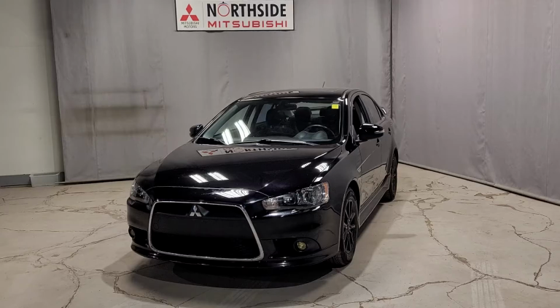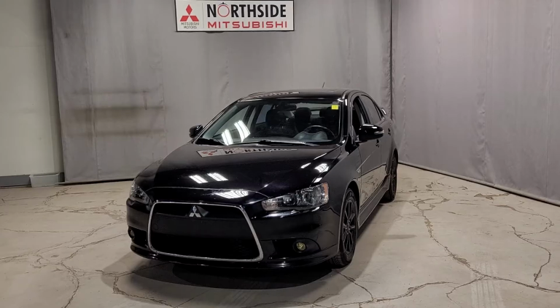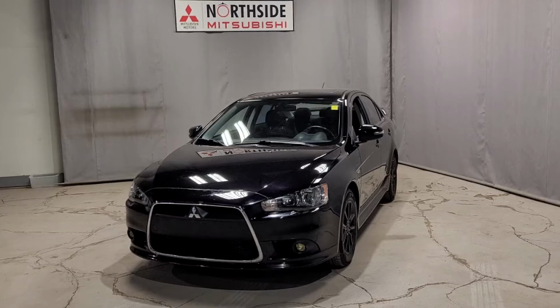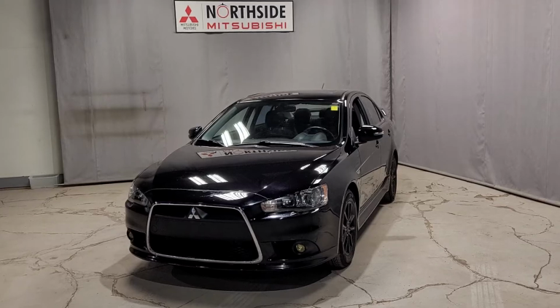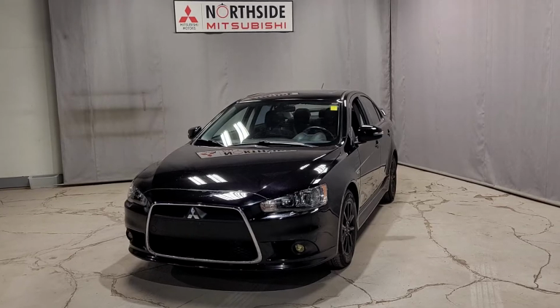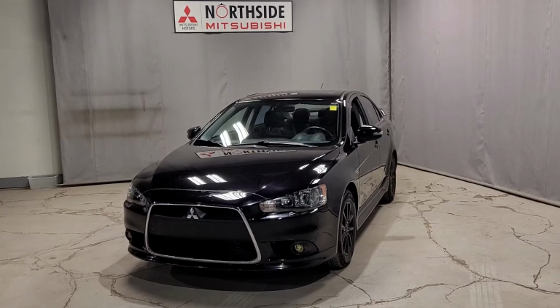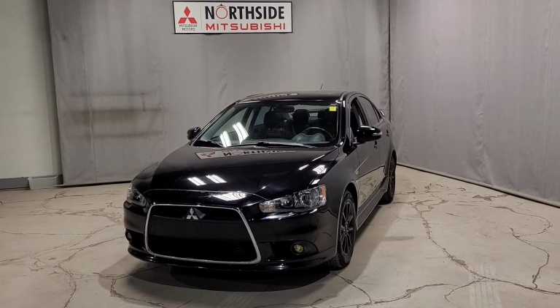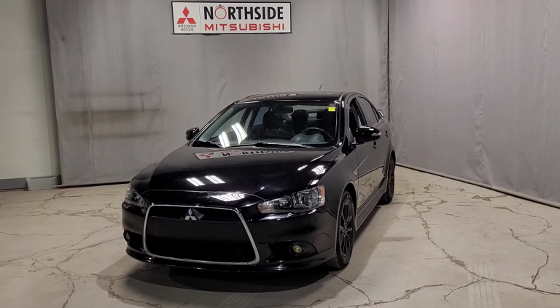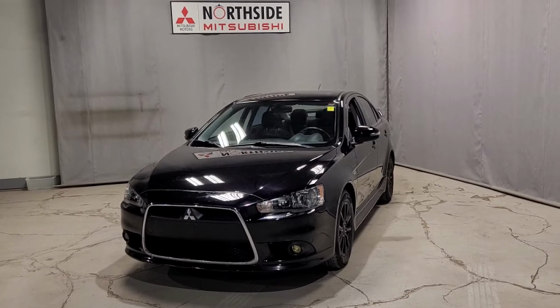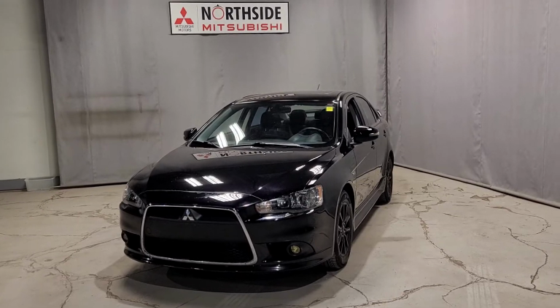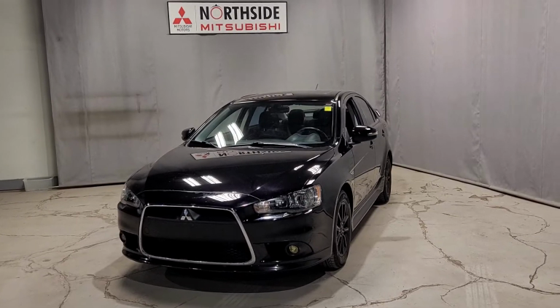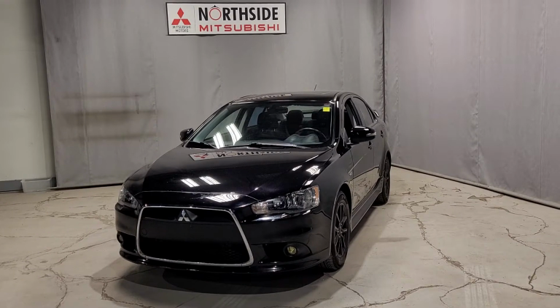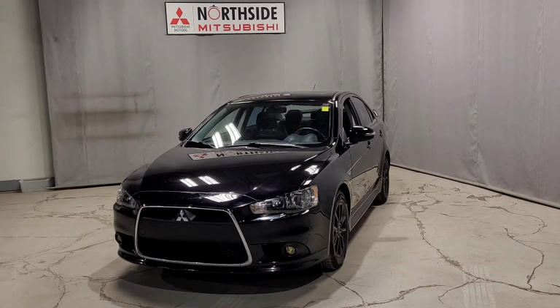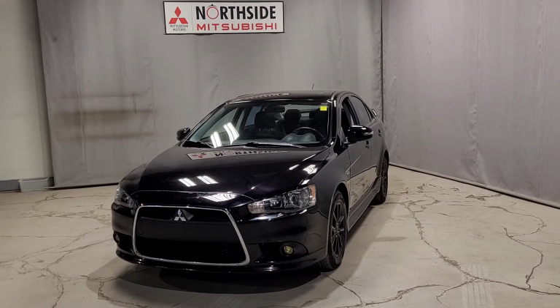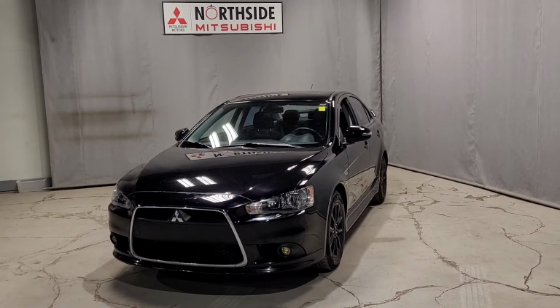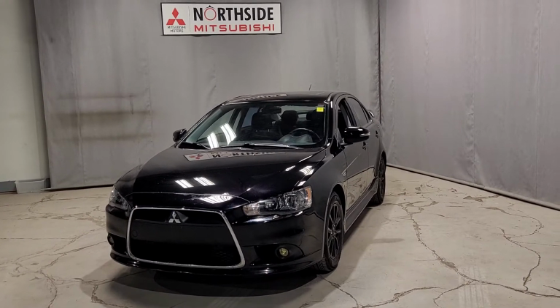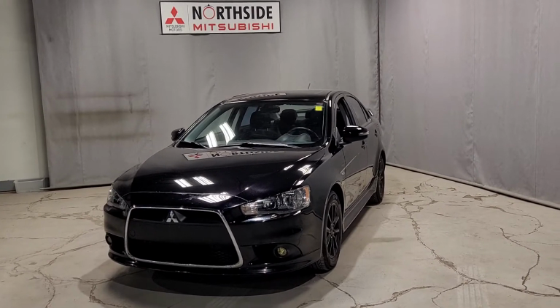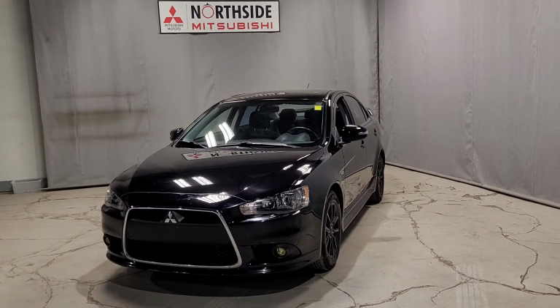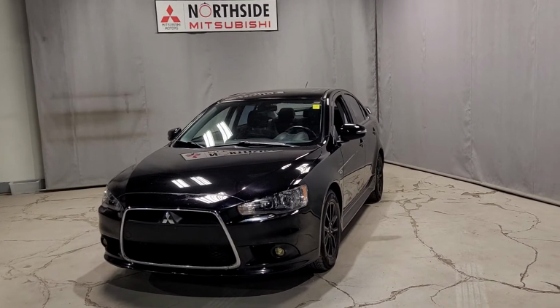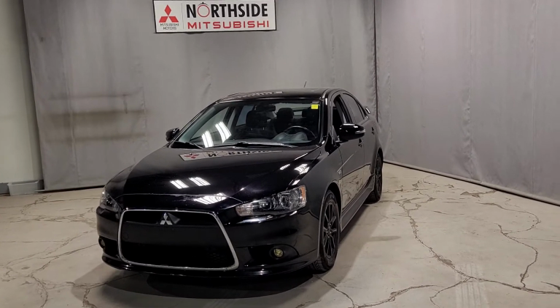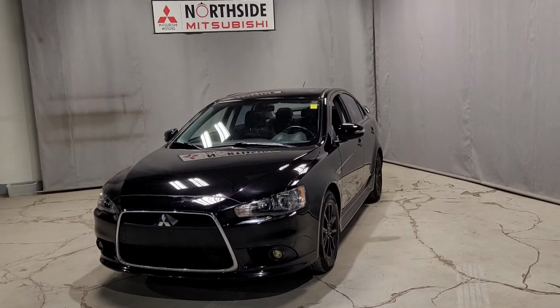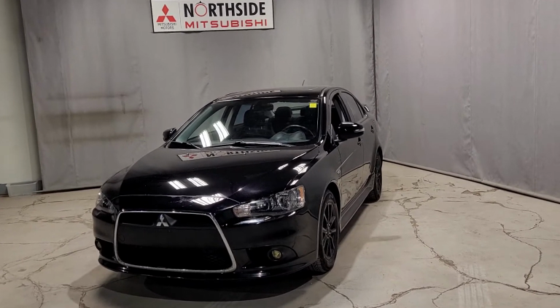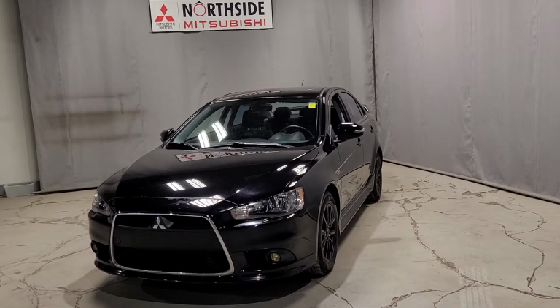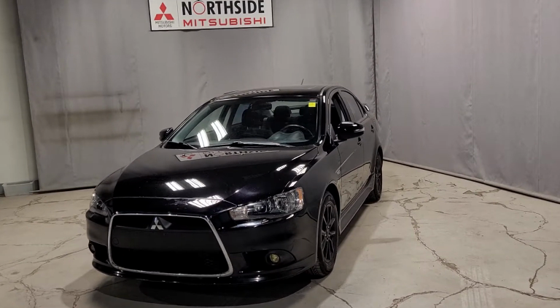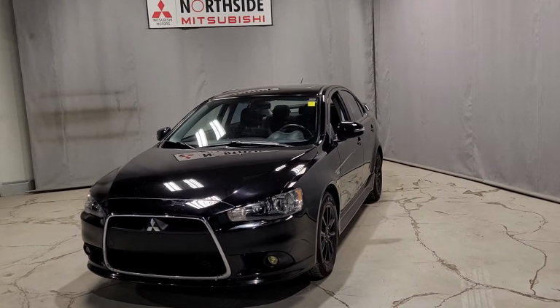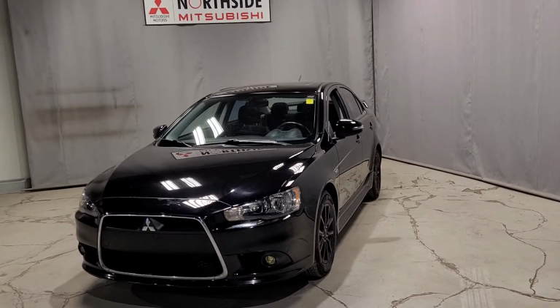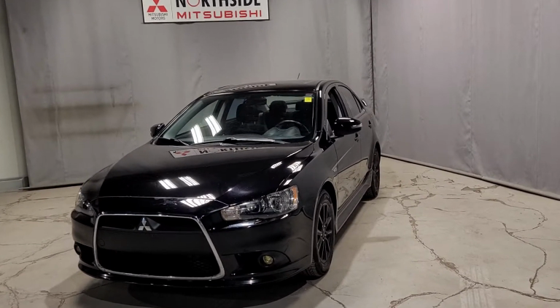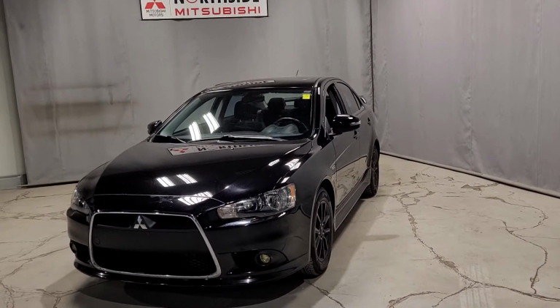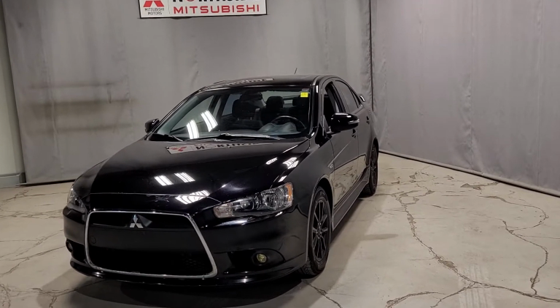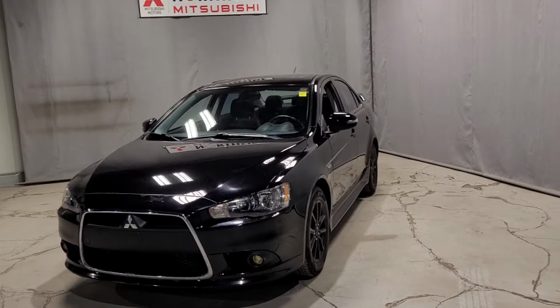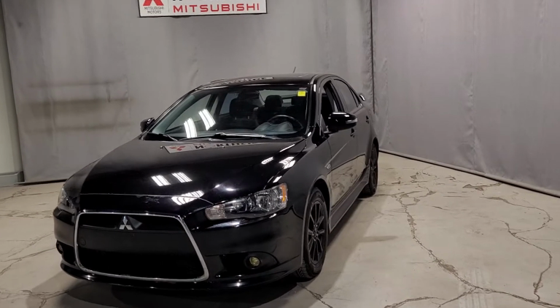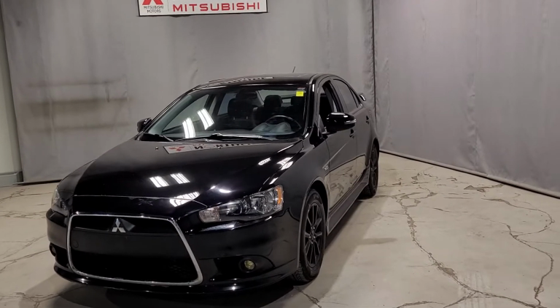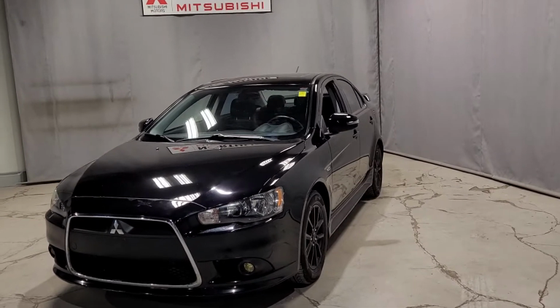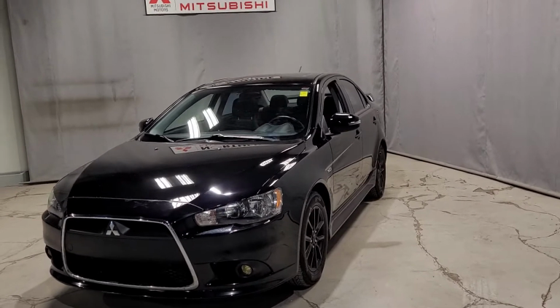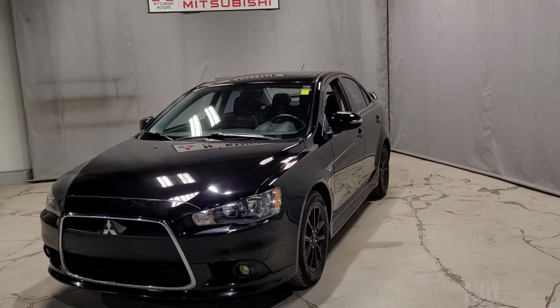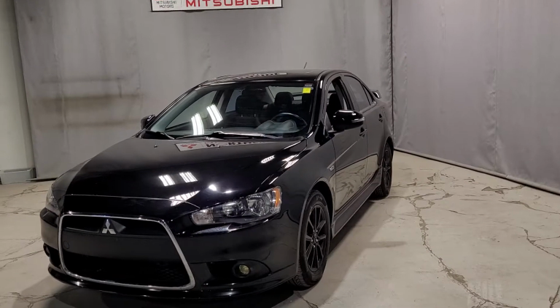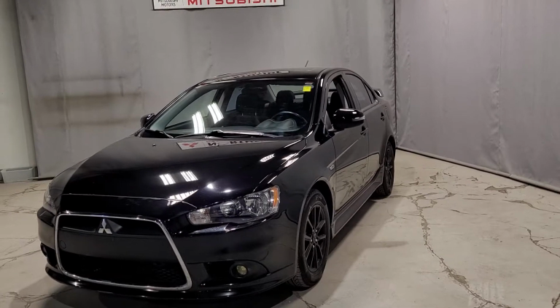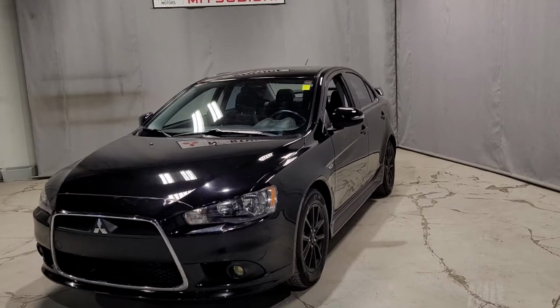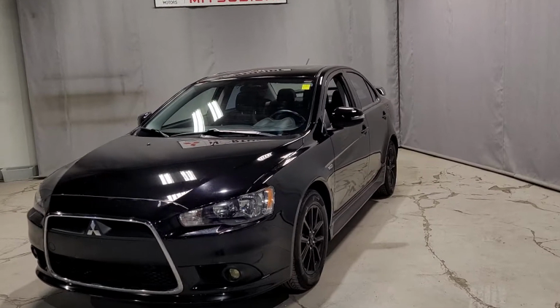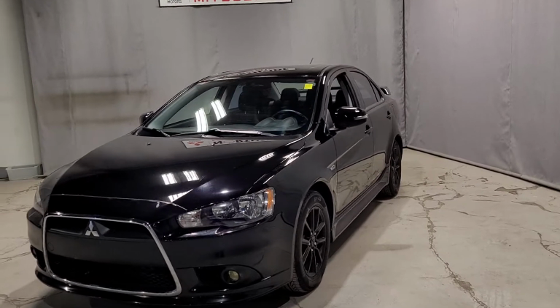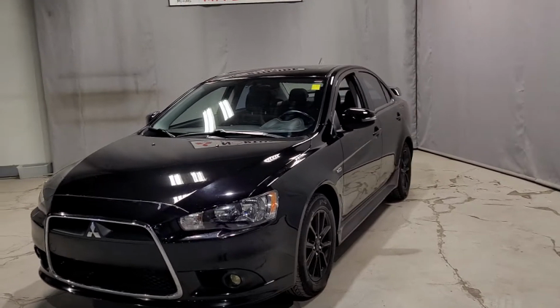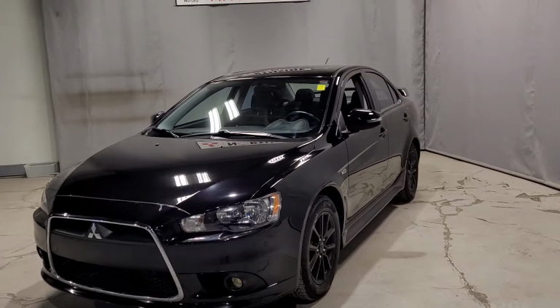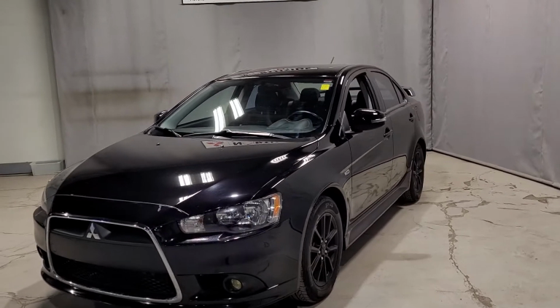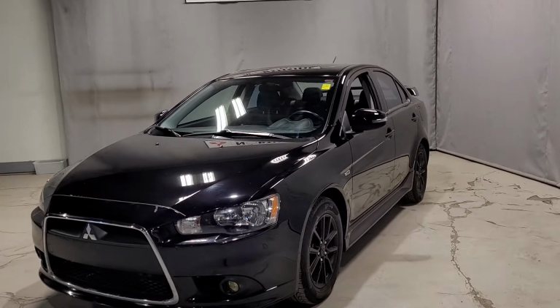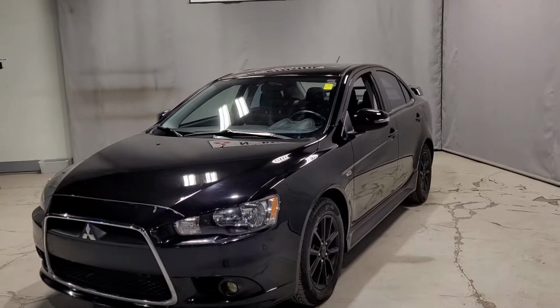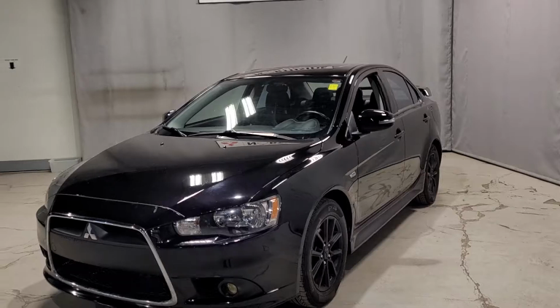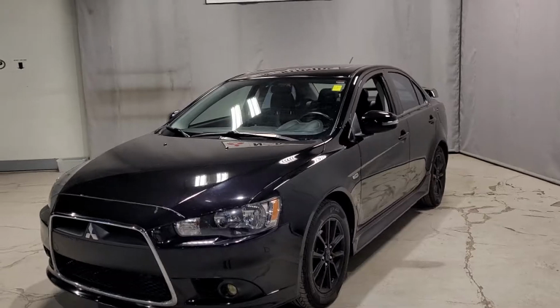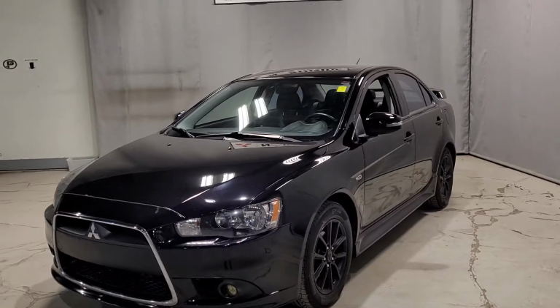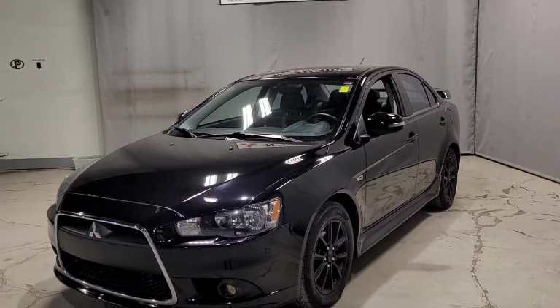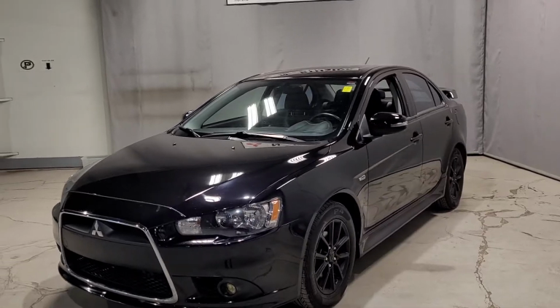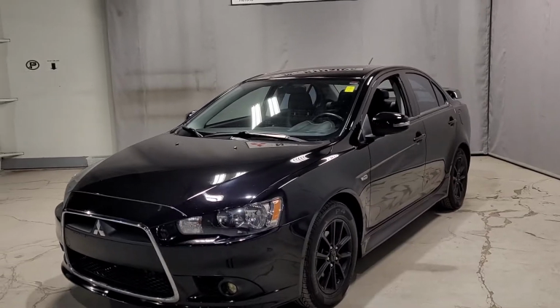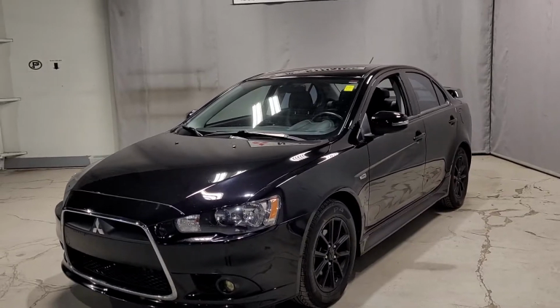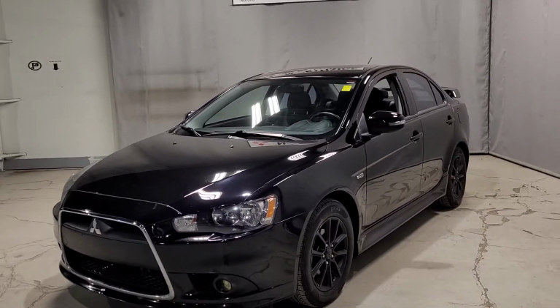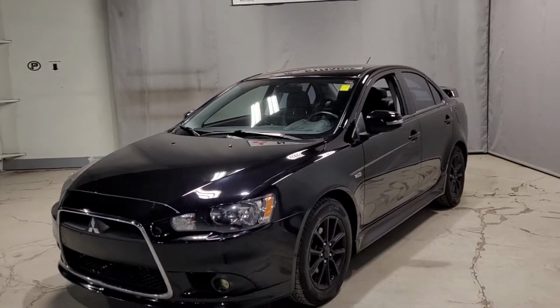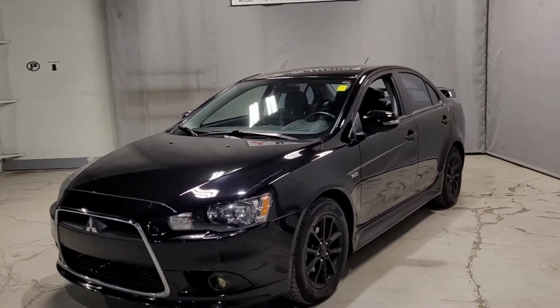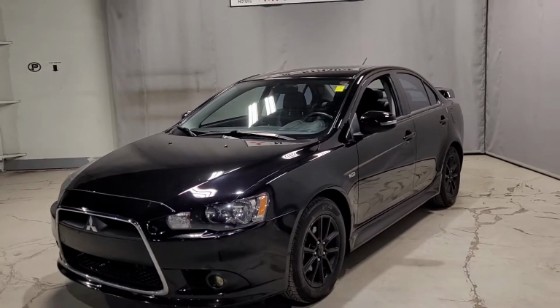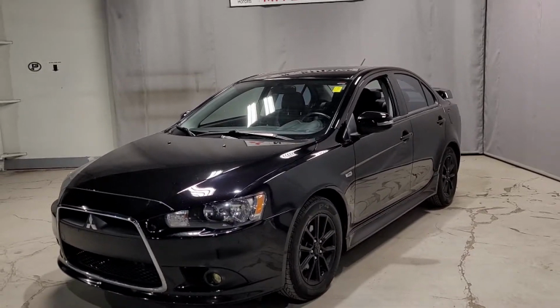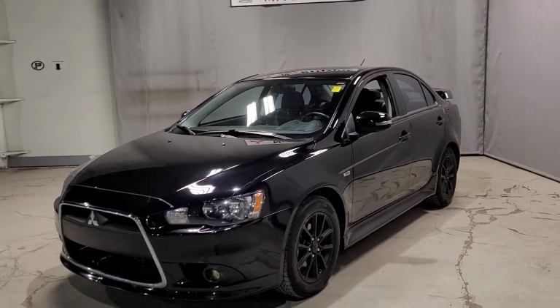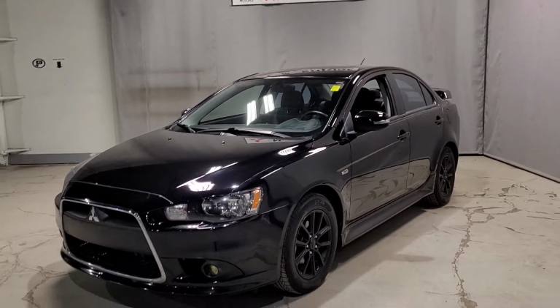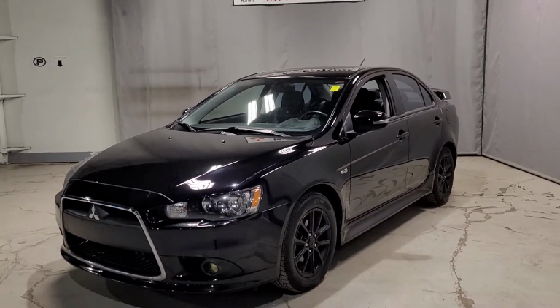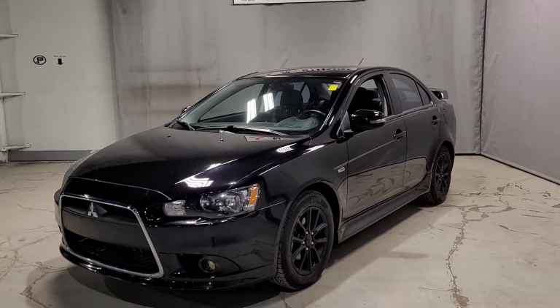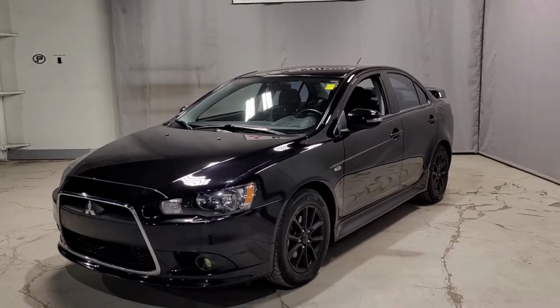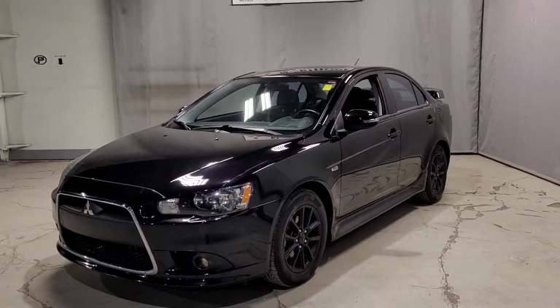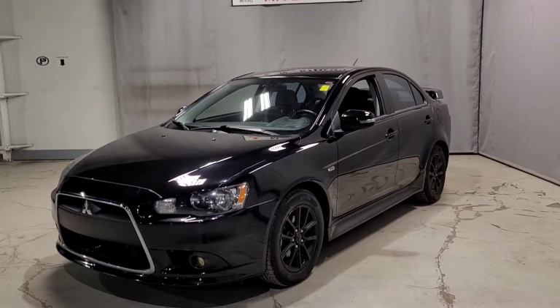Hey, it's Dom here from Northside Mitsubishi, and here in front of us today I have our 2015 Lancer. This is the SE Limited Edition.